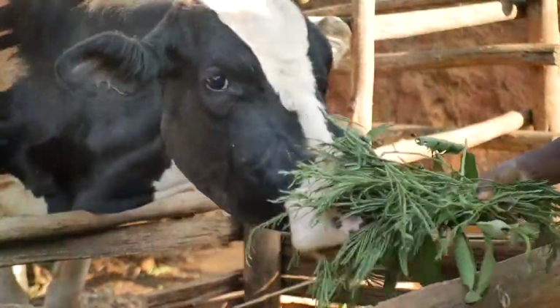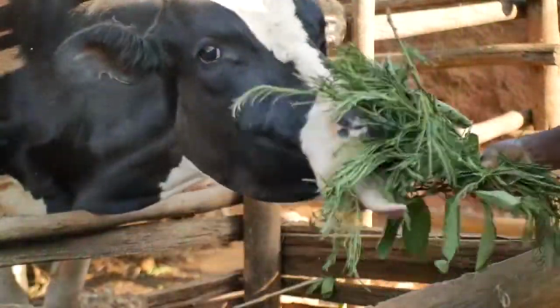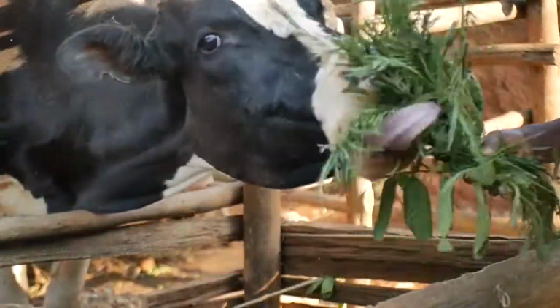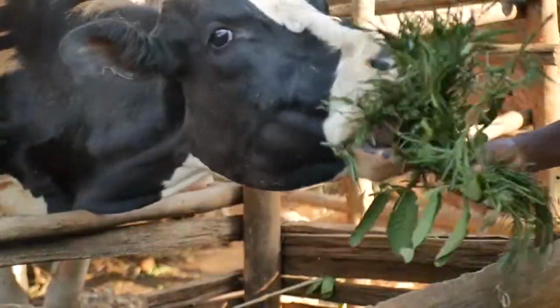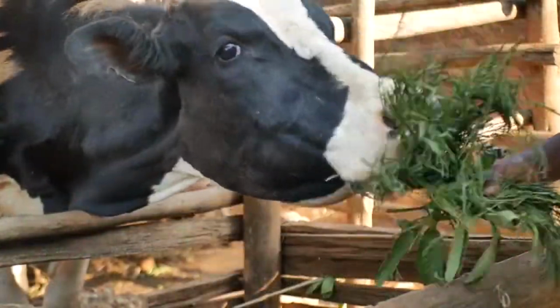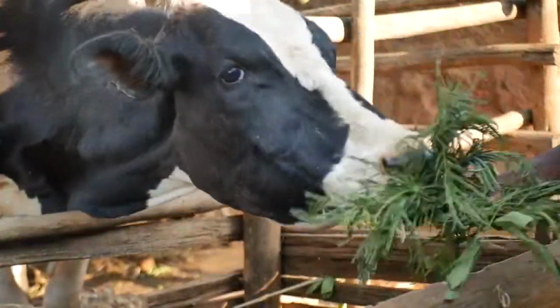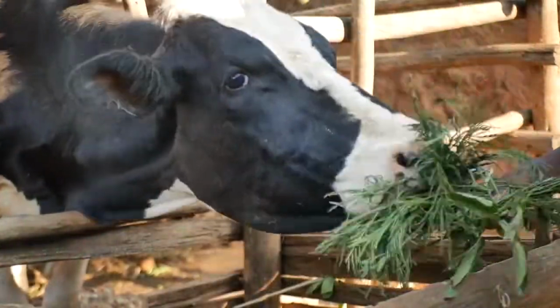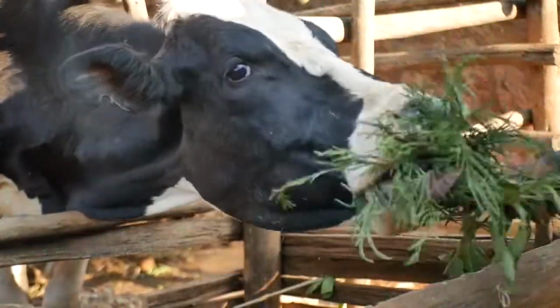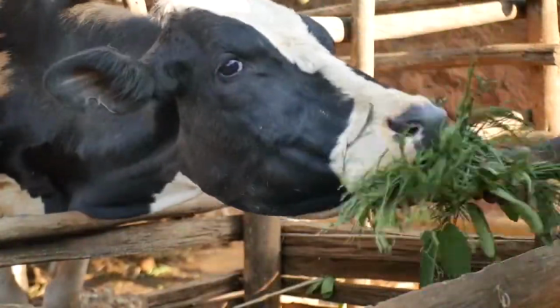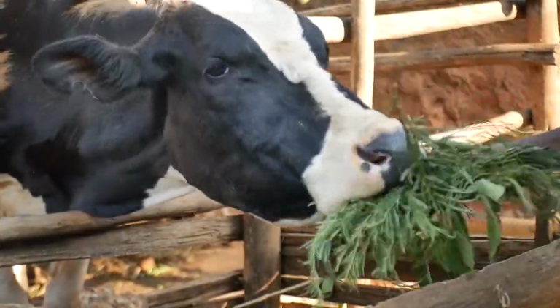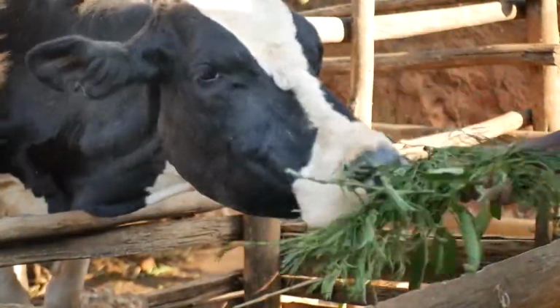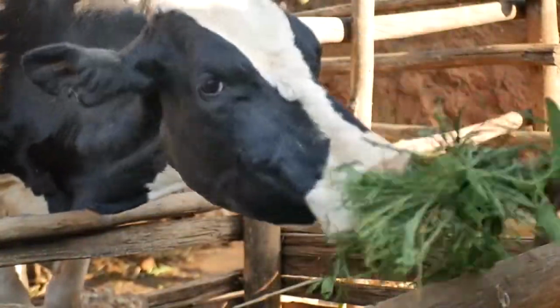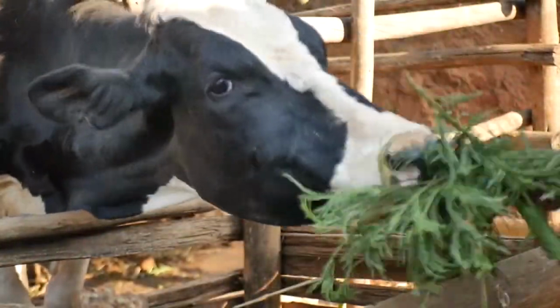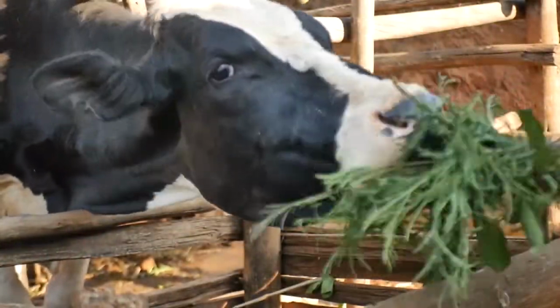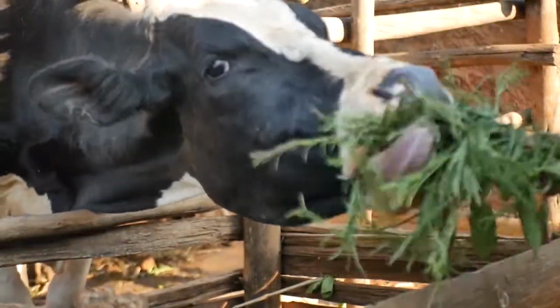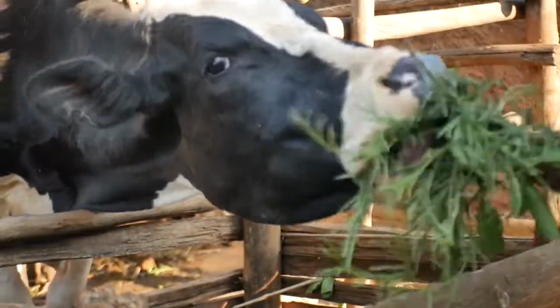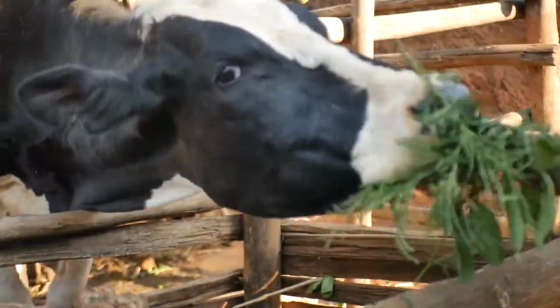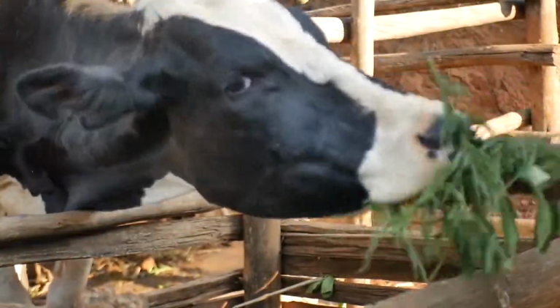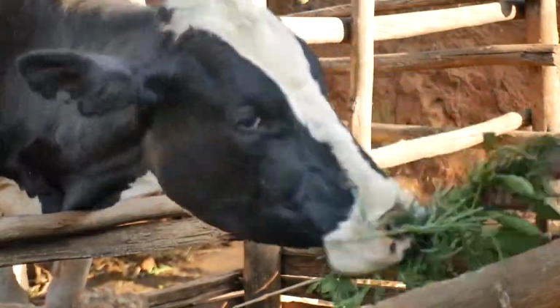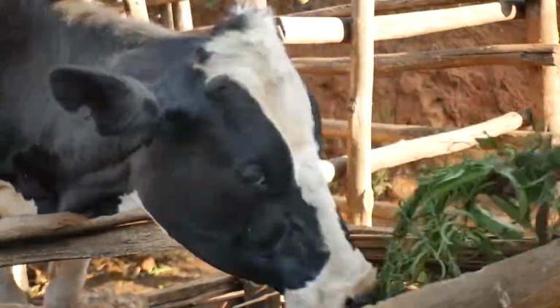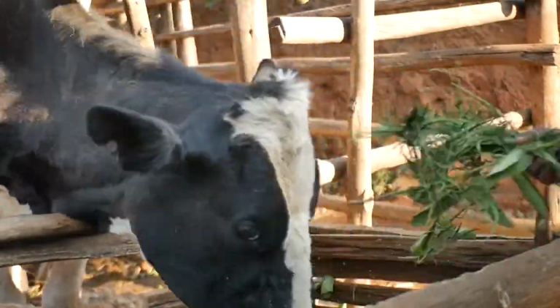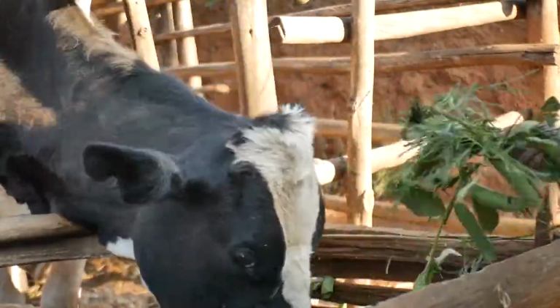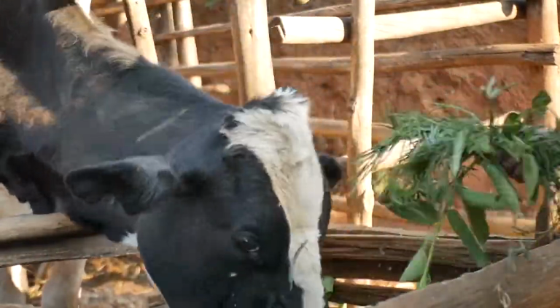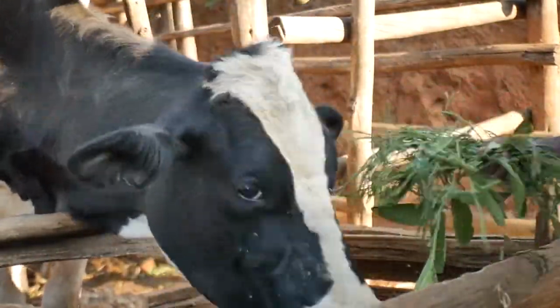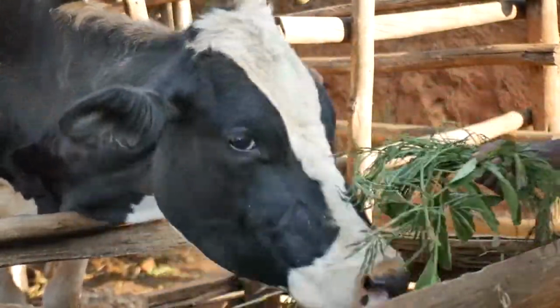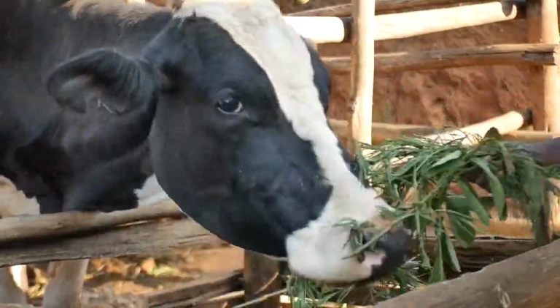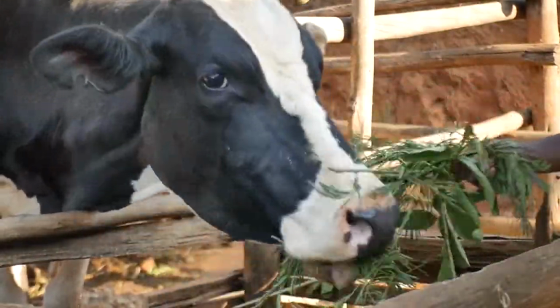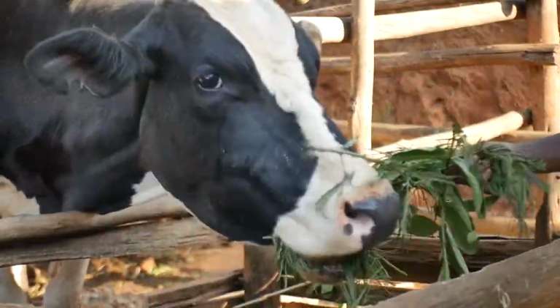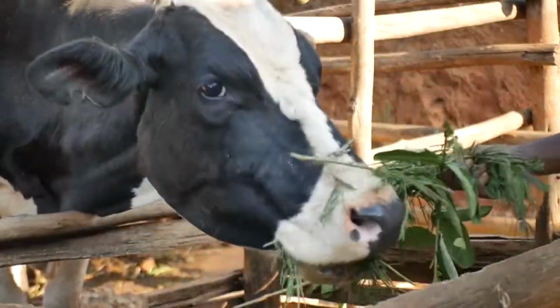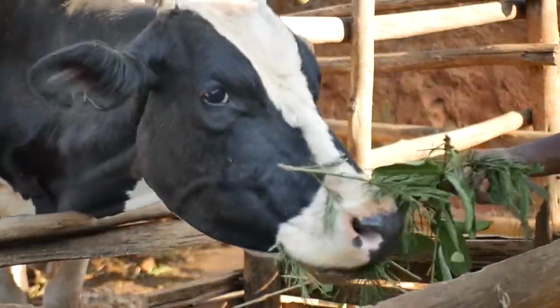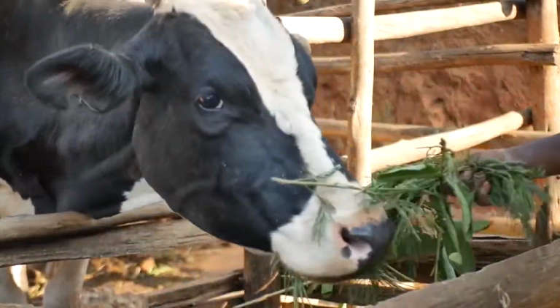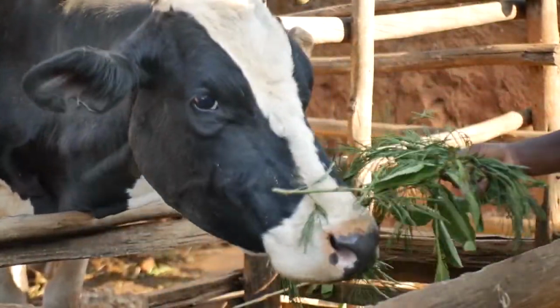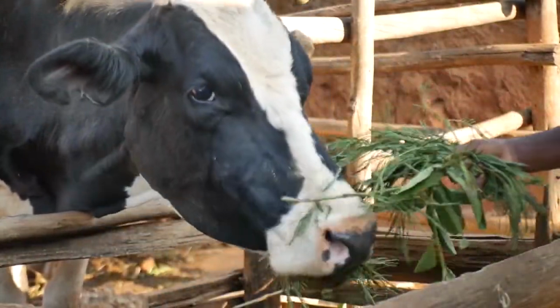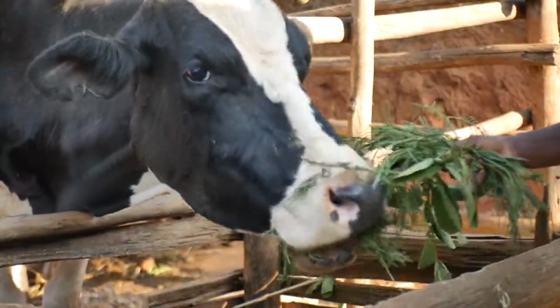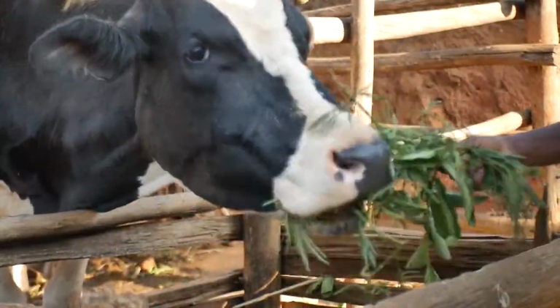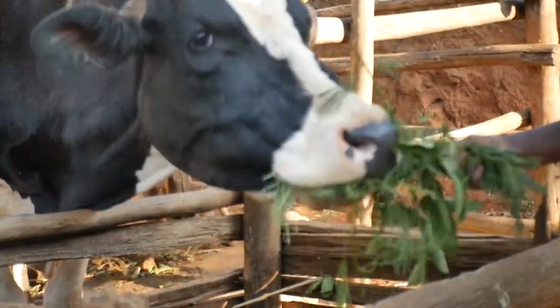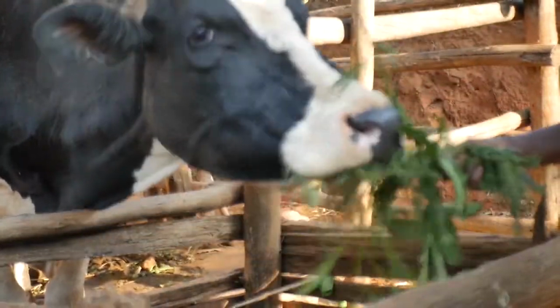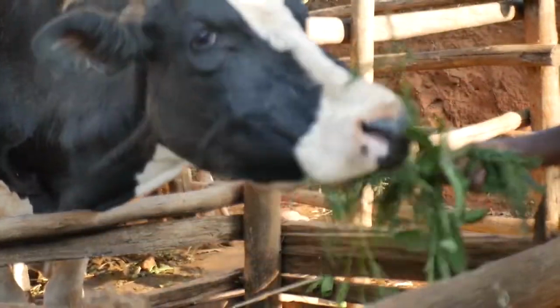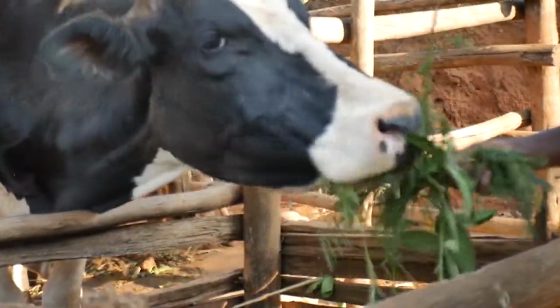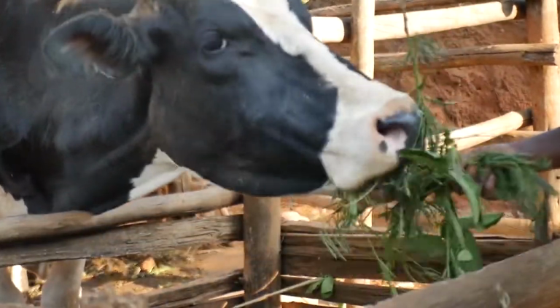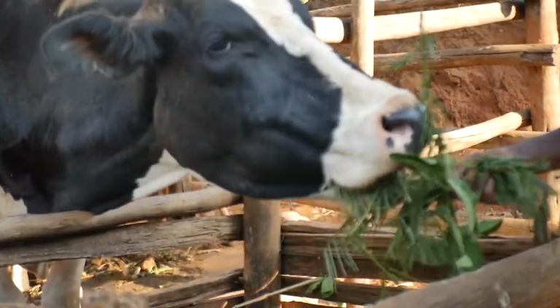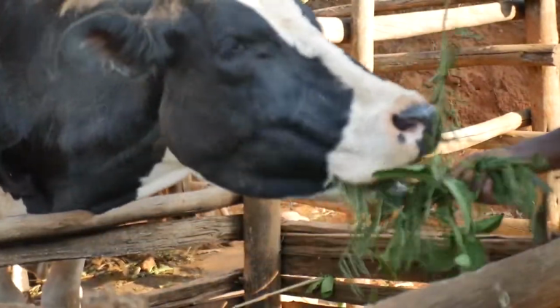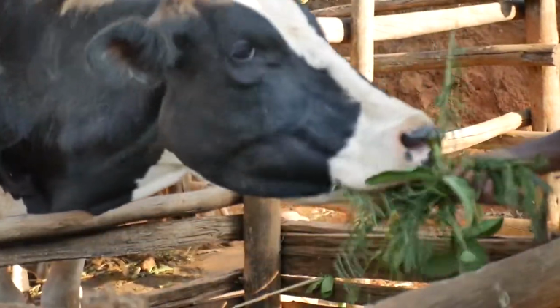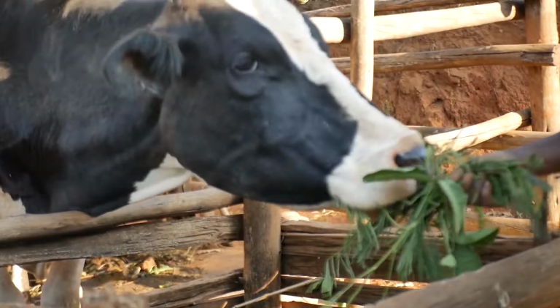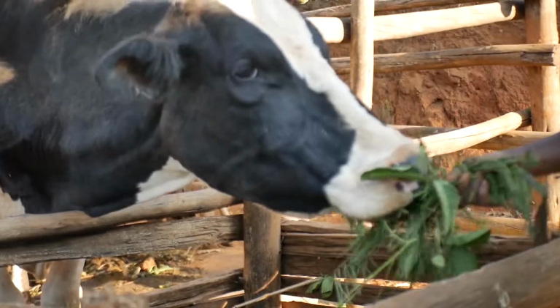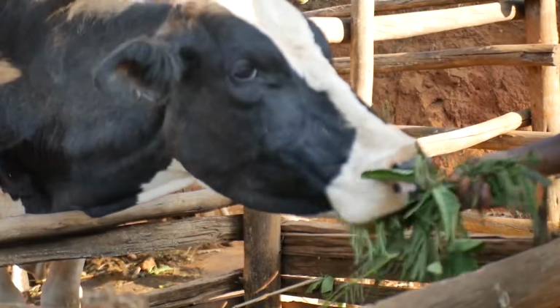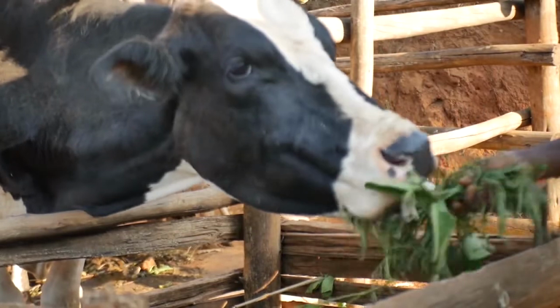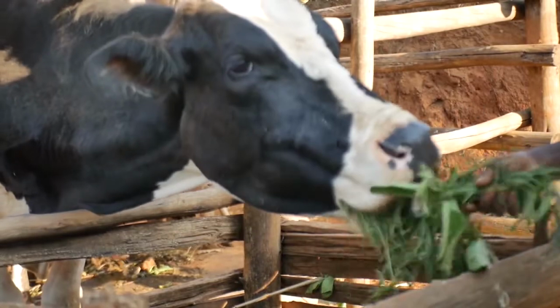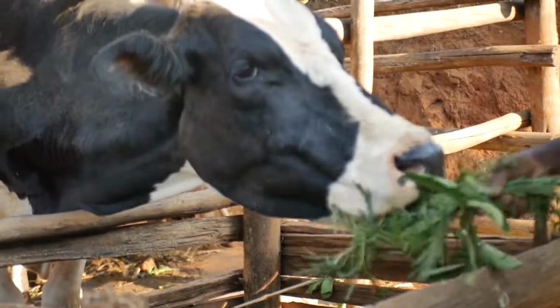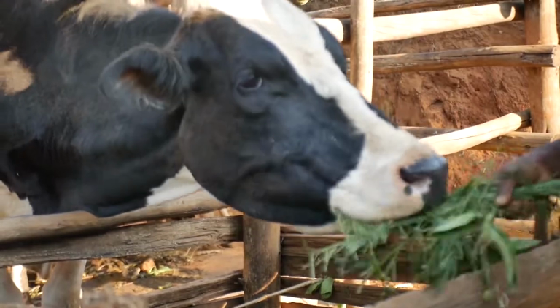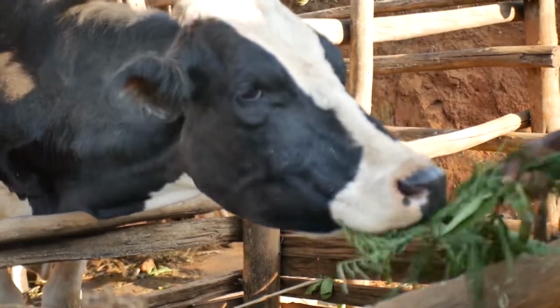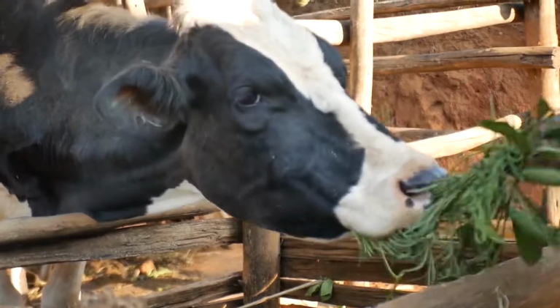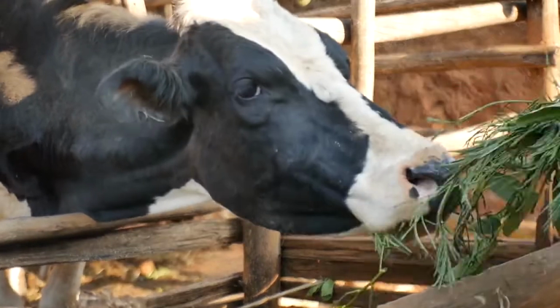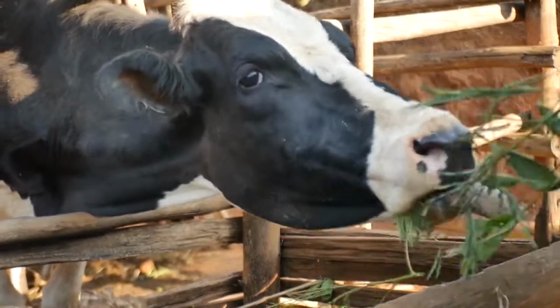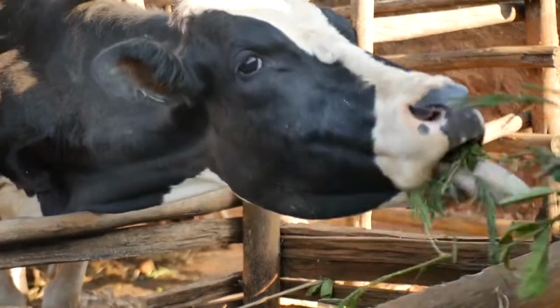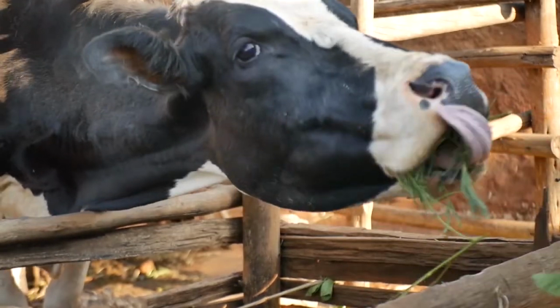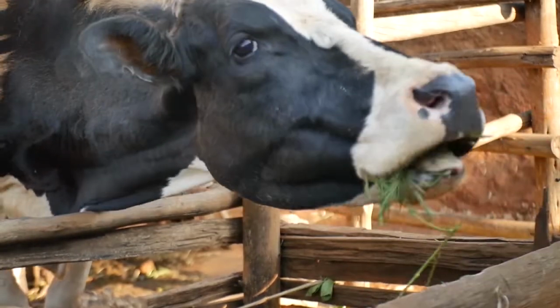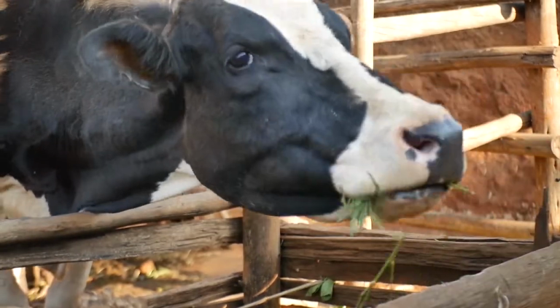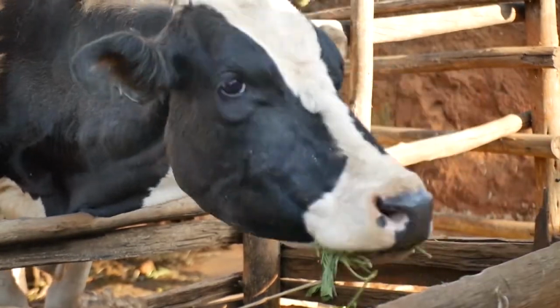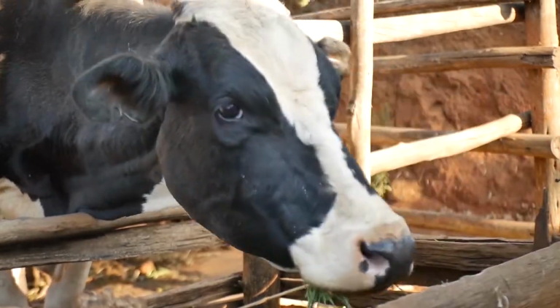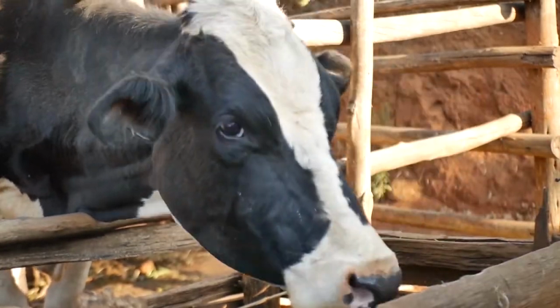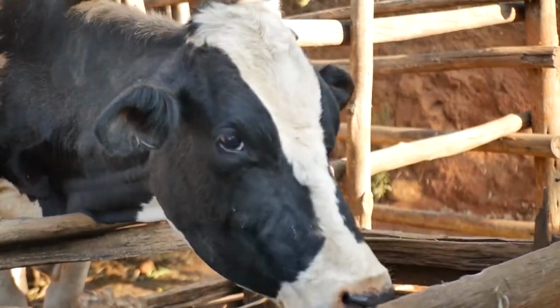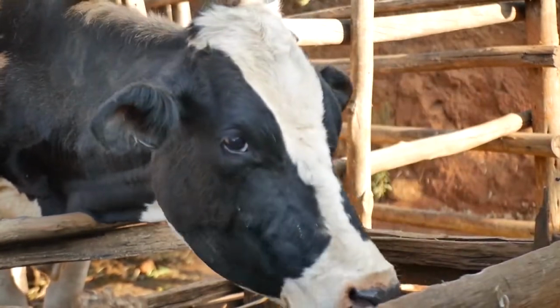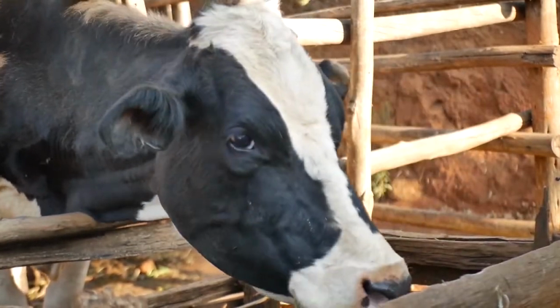Healthy cows mean more milk and more money in your pockets, and leguminous fodder shrubs can help you achieve this goal.